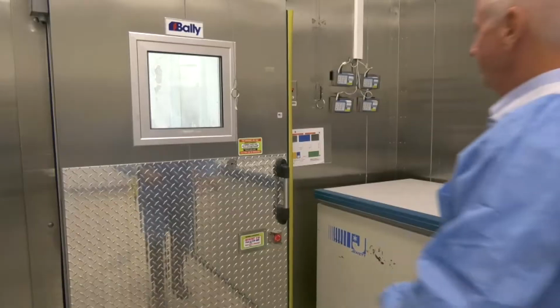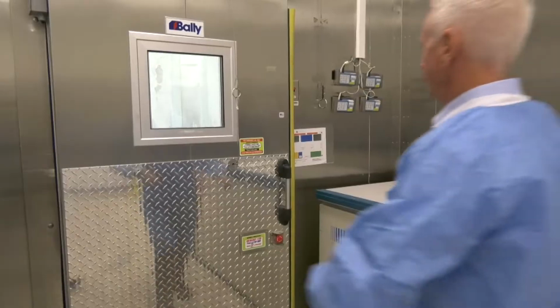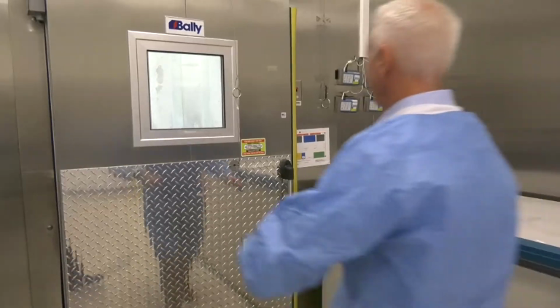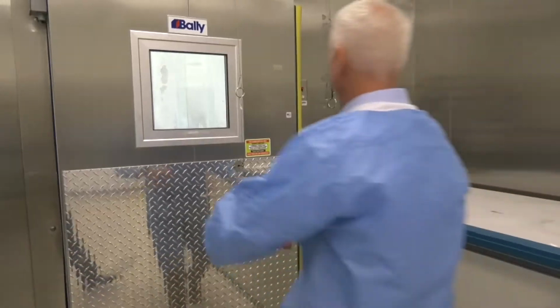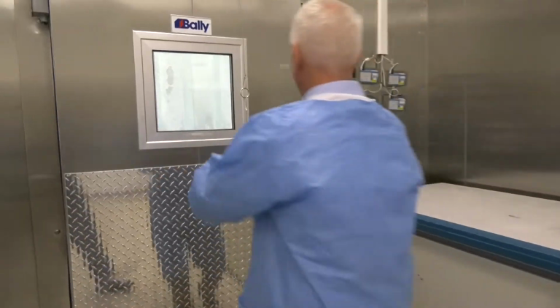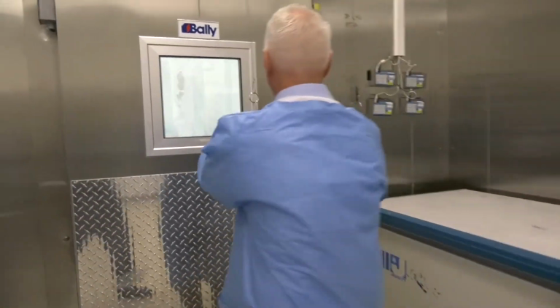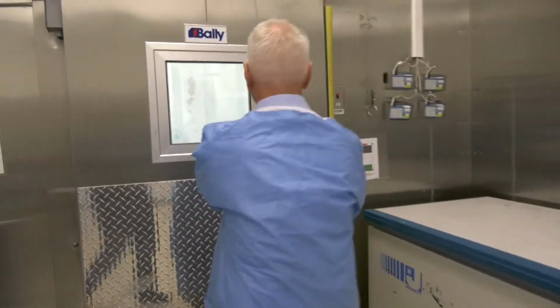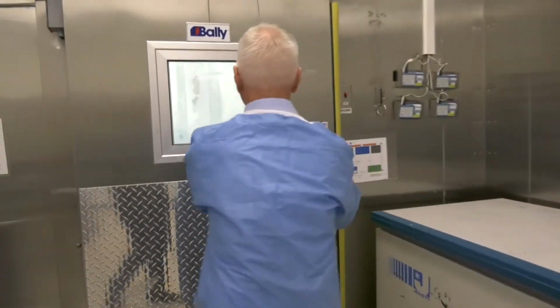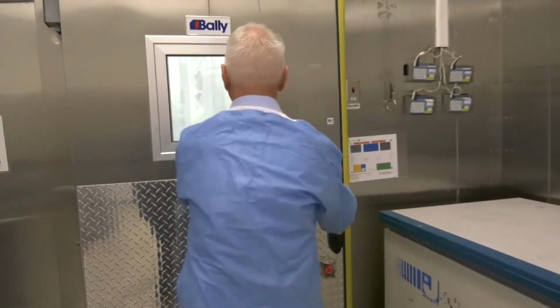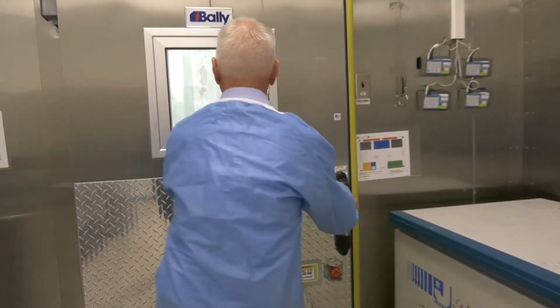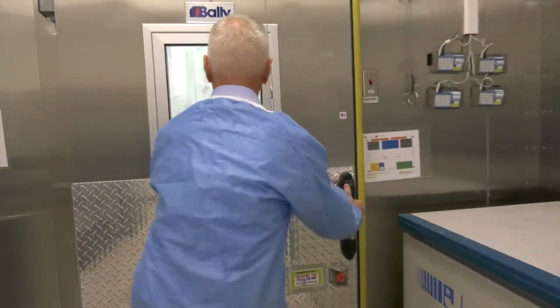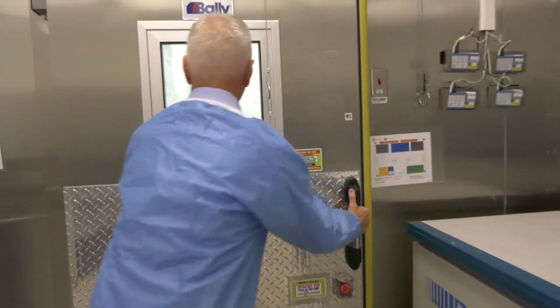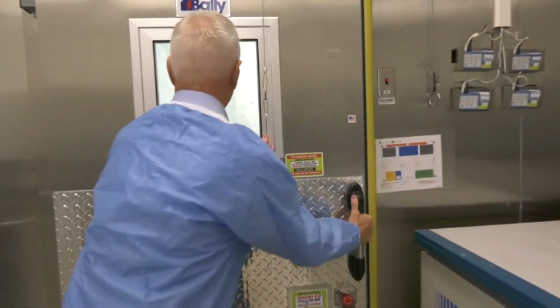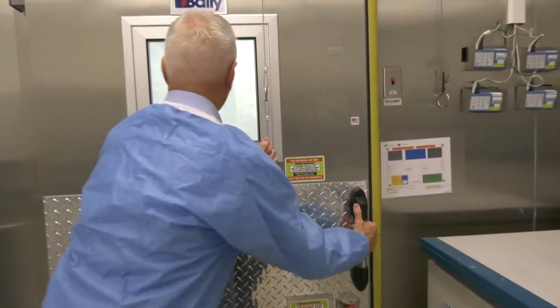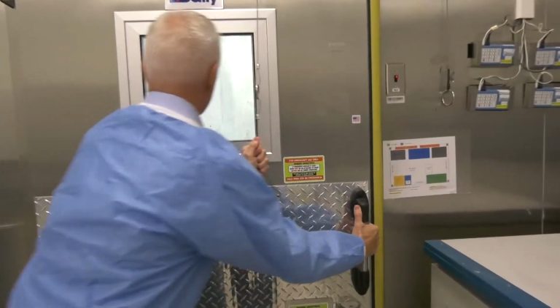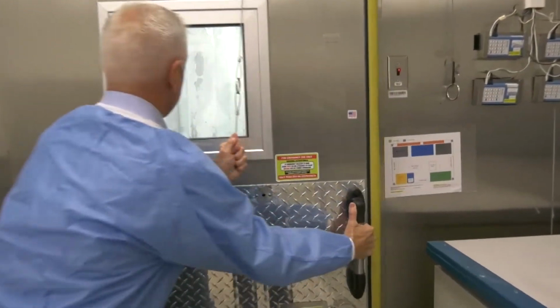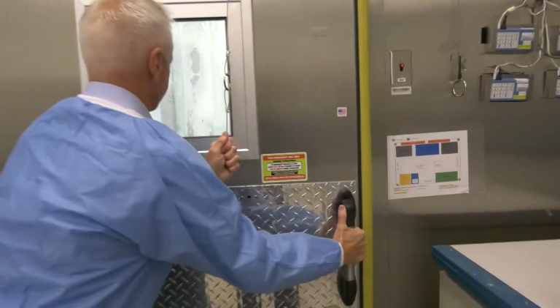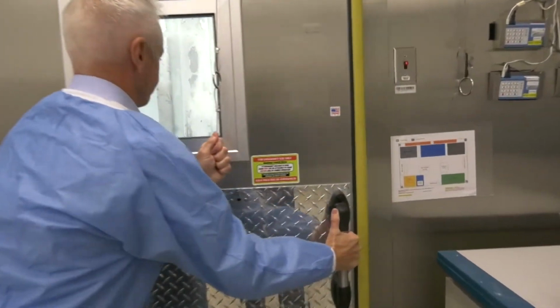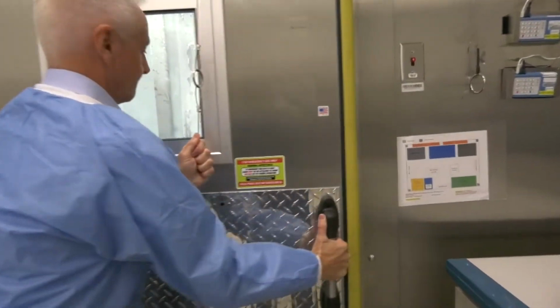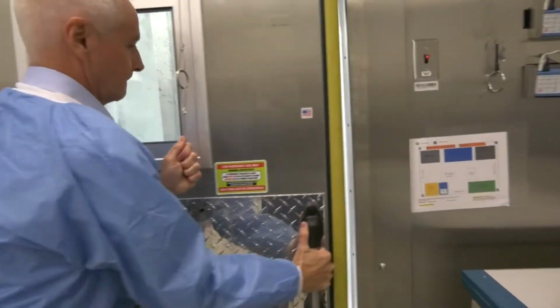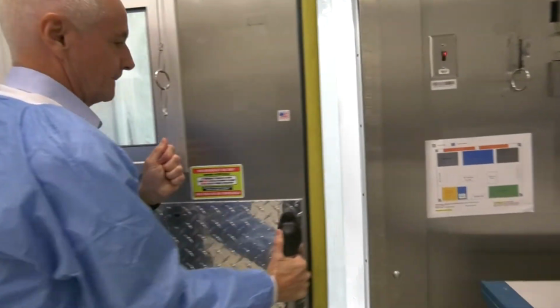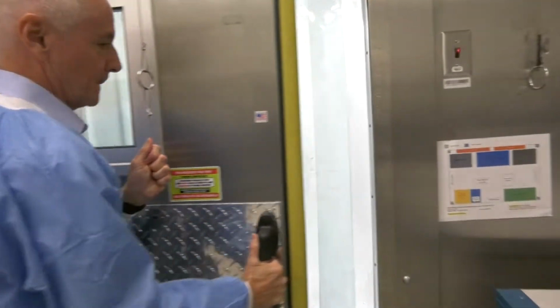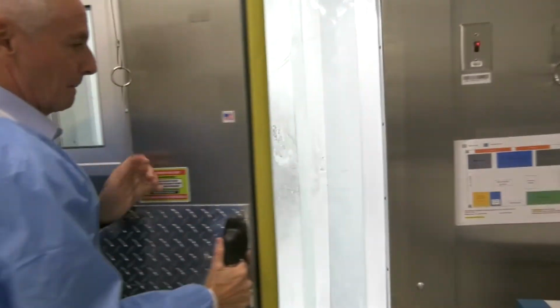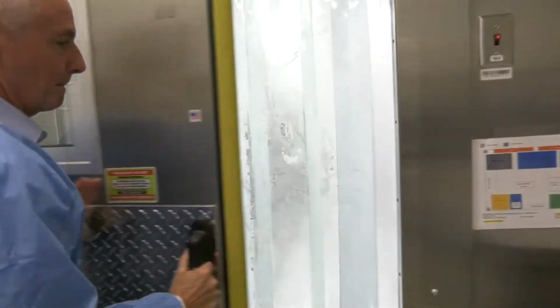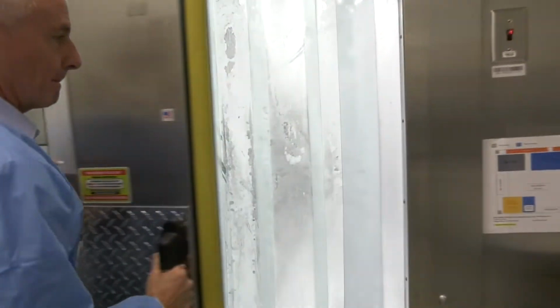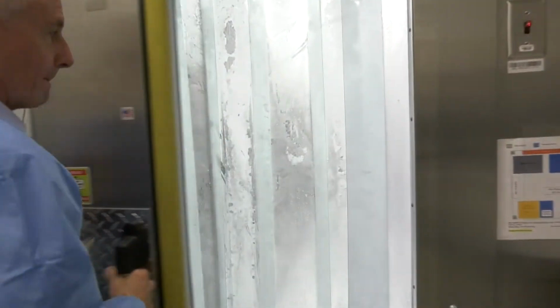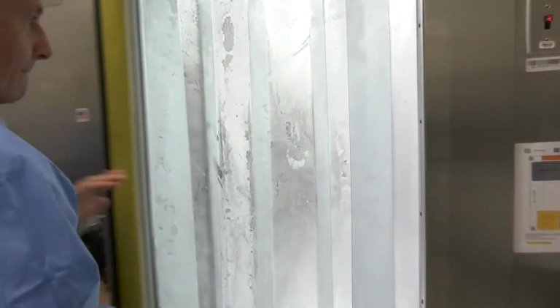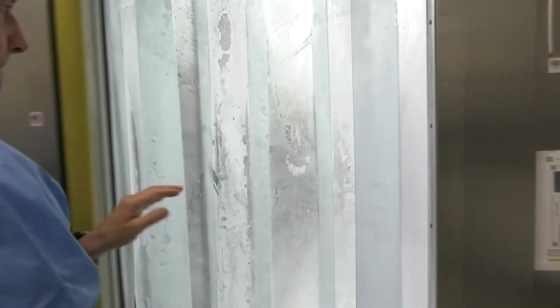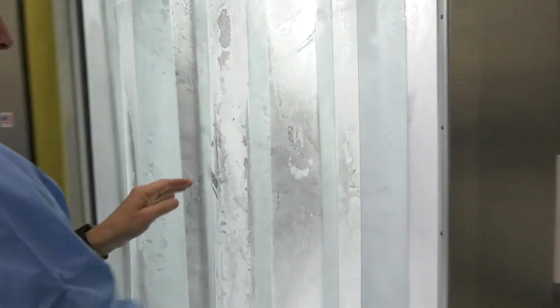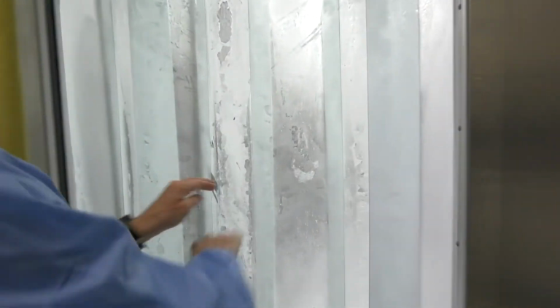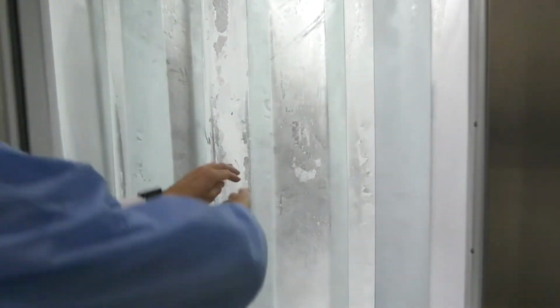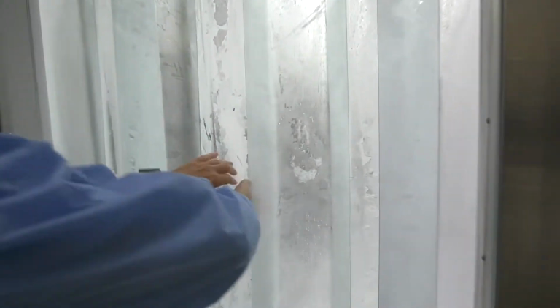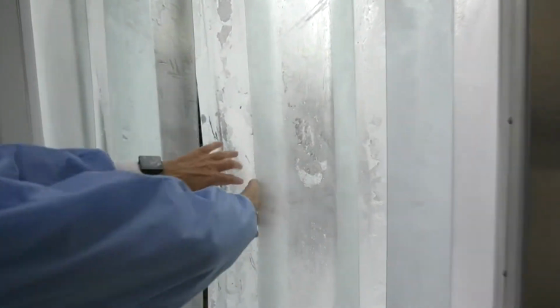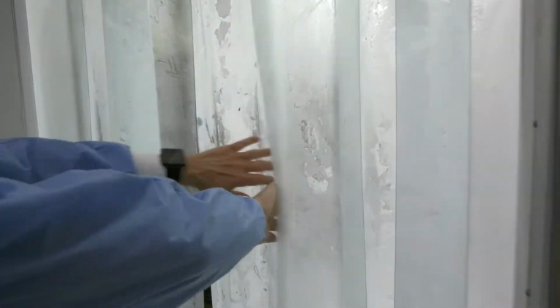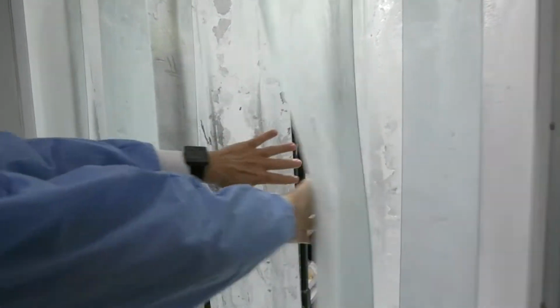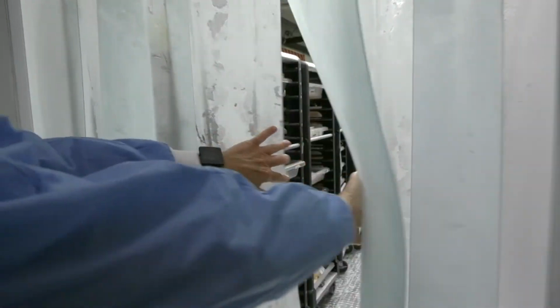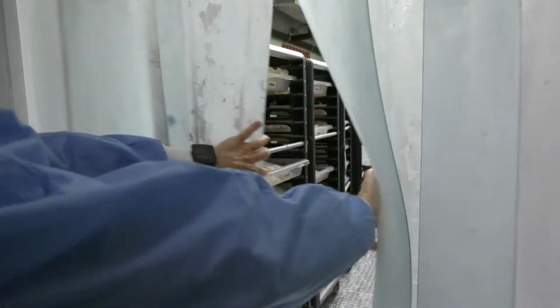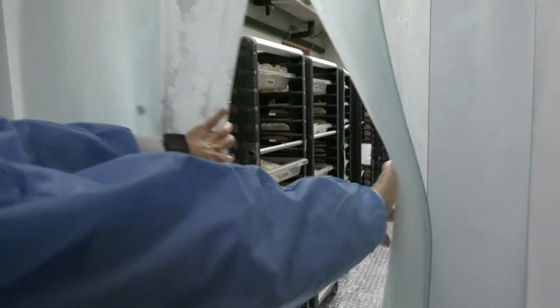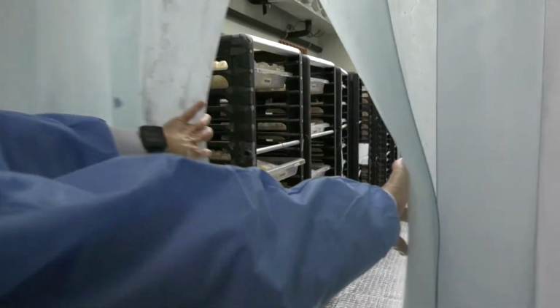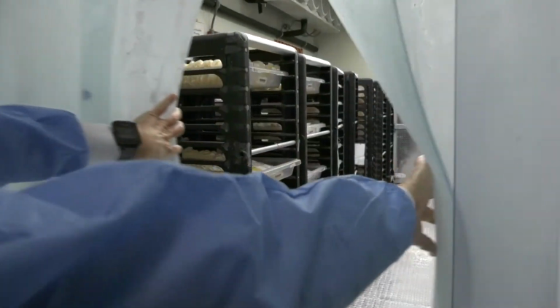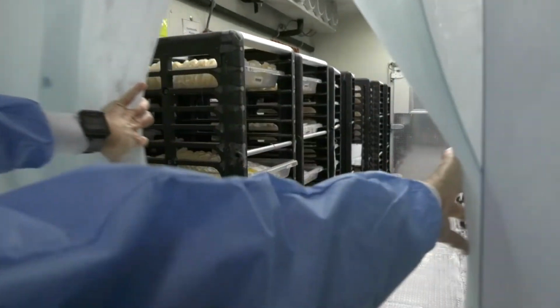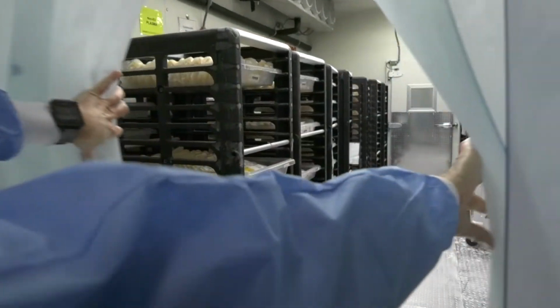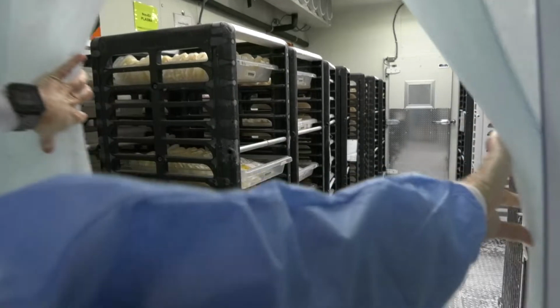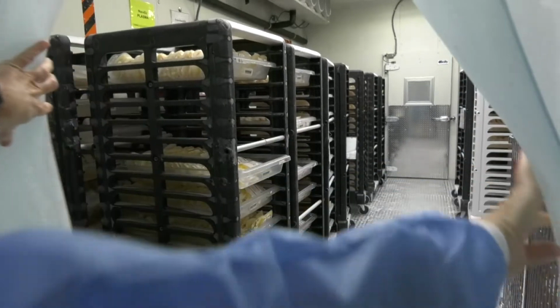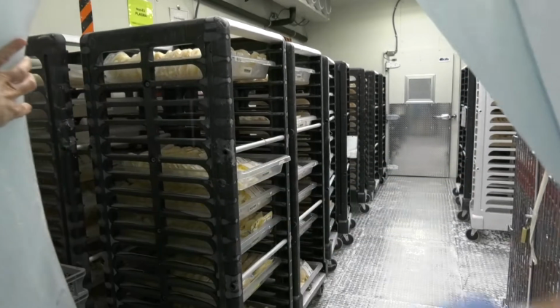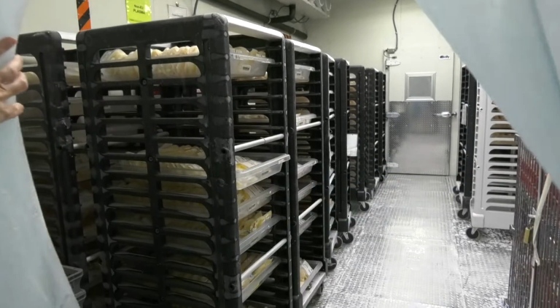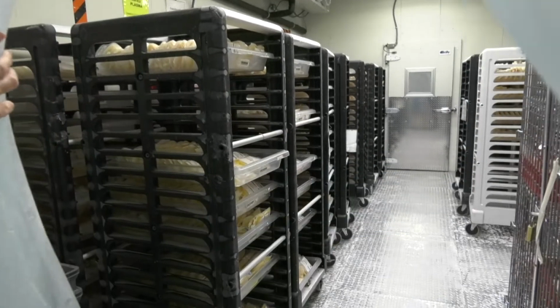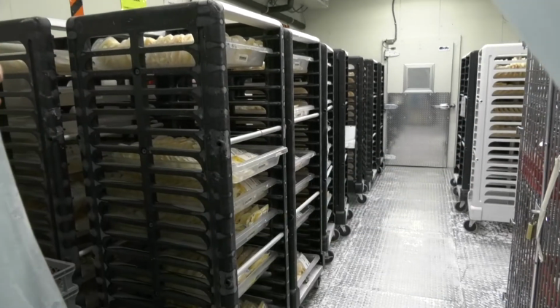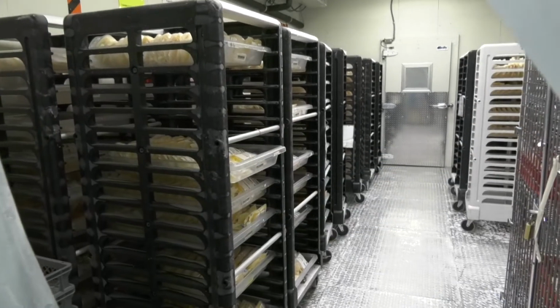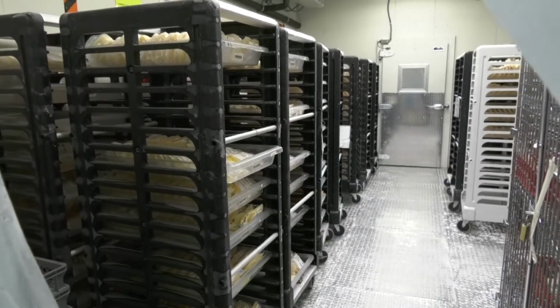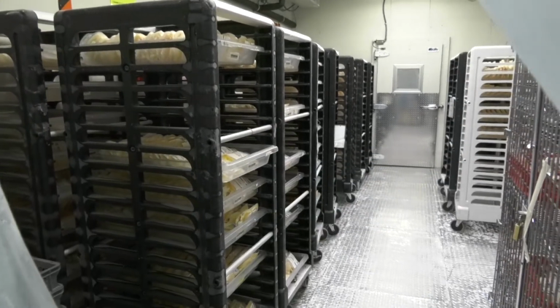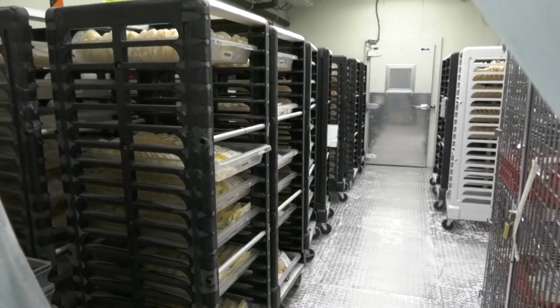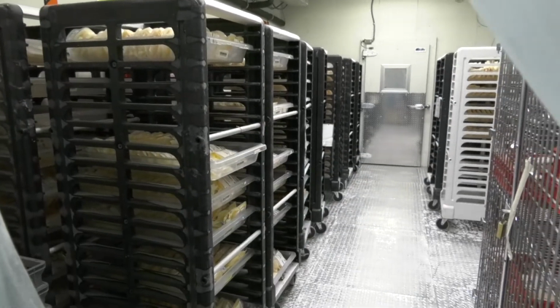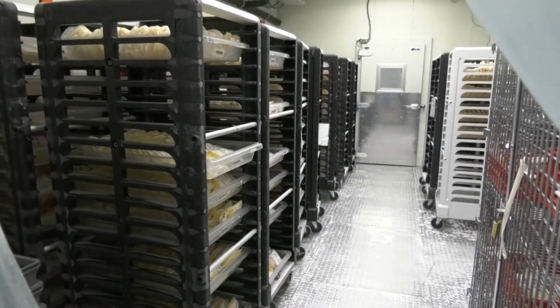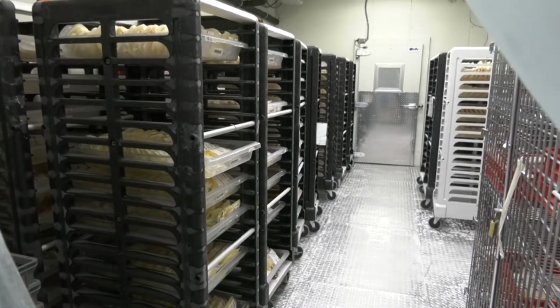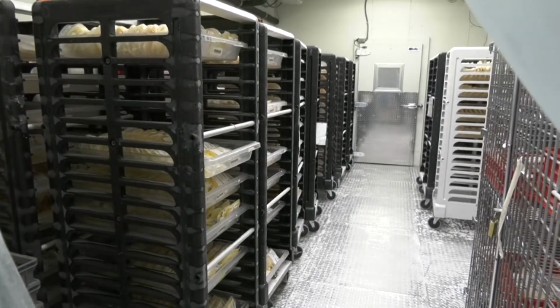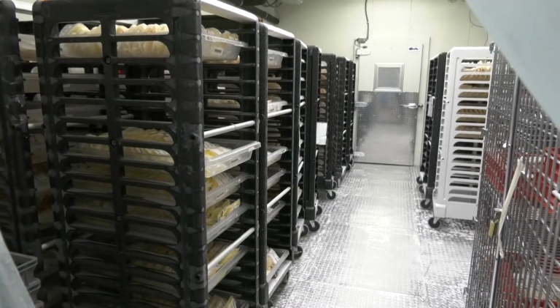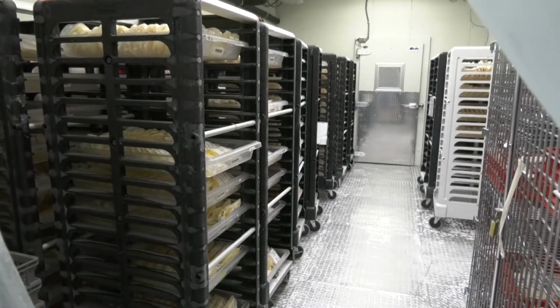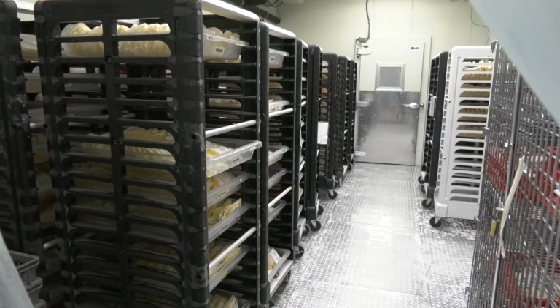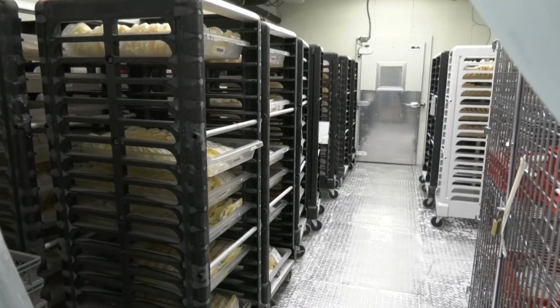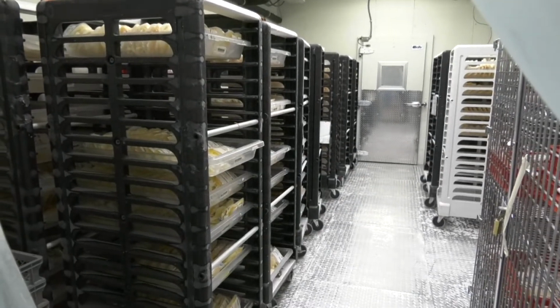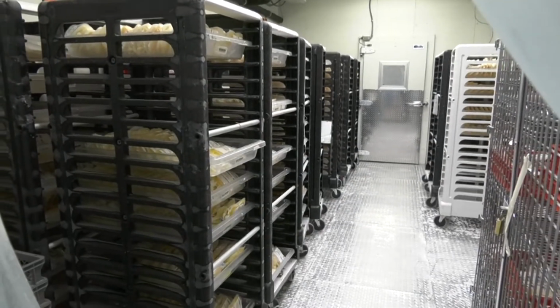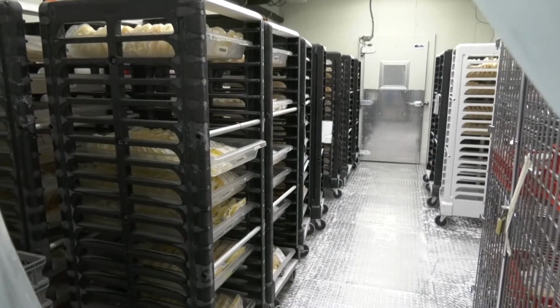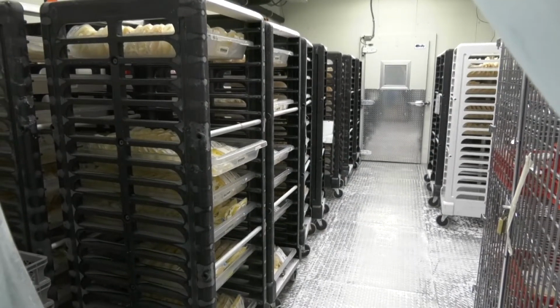For plasma, some goes immediately out to patients. The rest of it heads to the deep freeze for safekeeping until it's needed for all types of treatments.